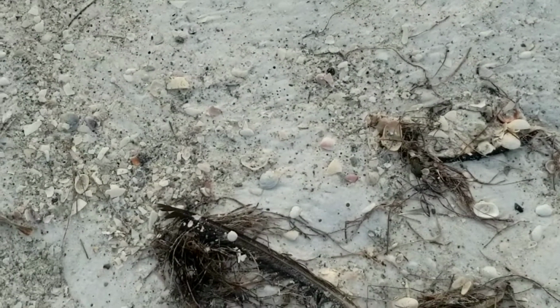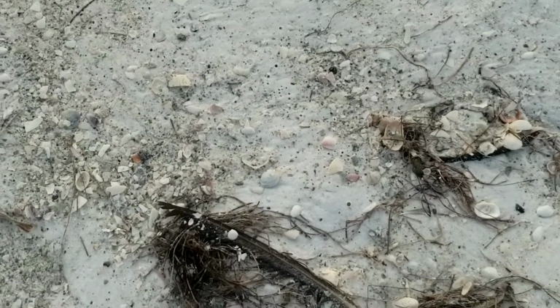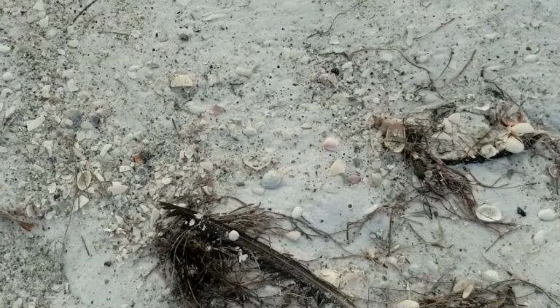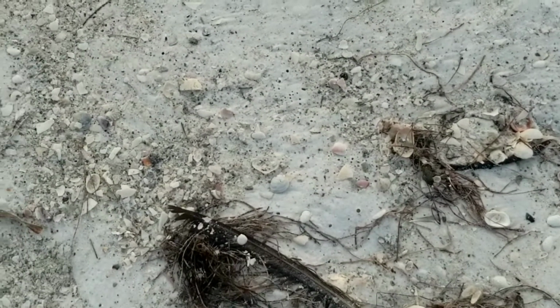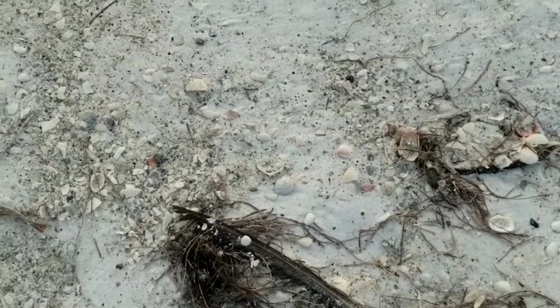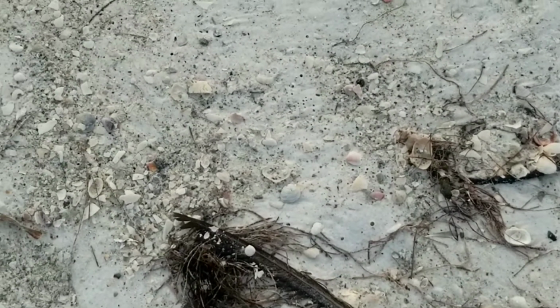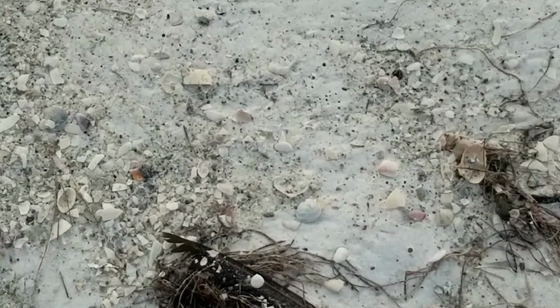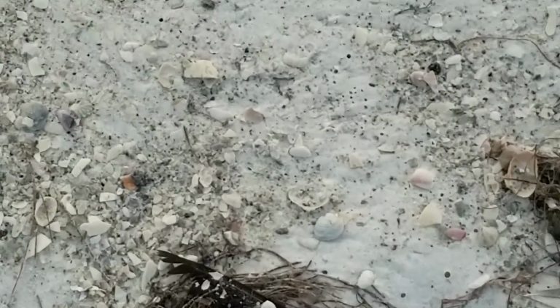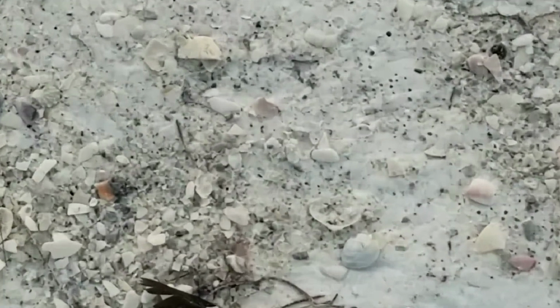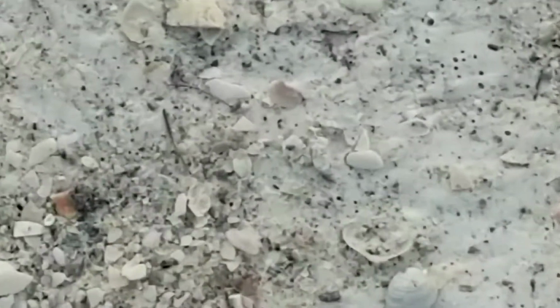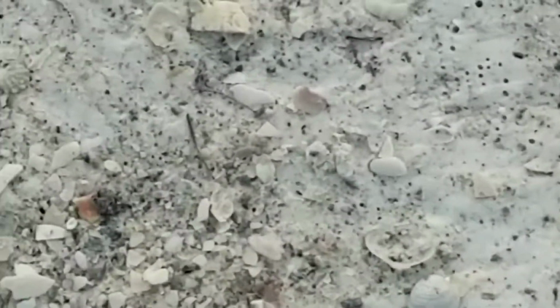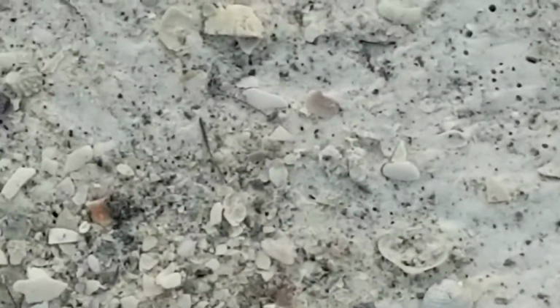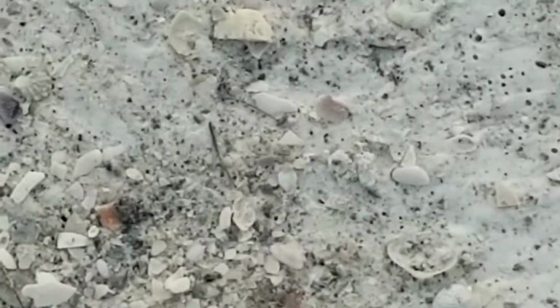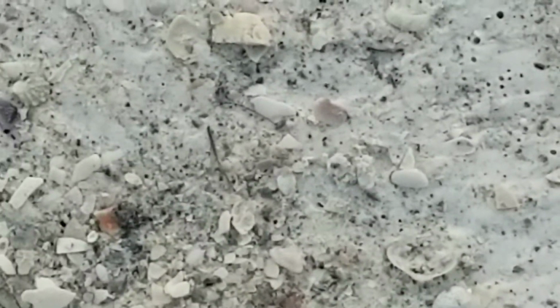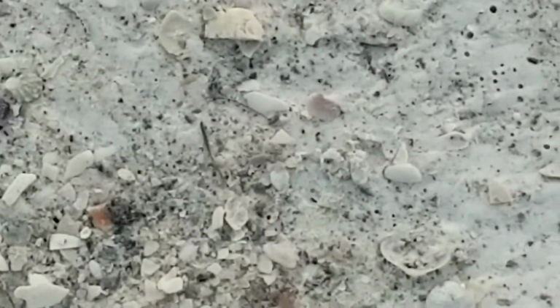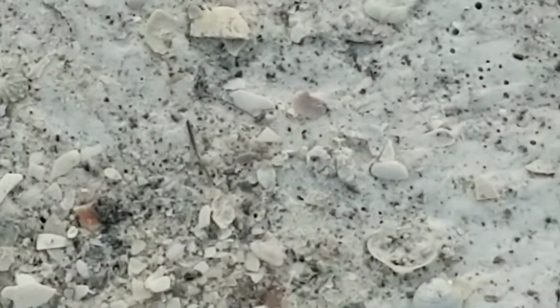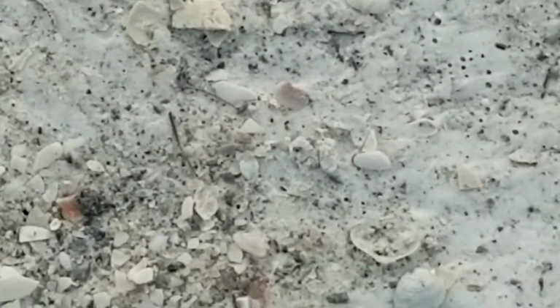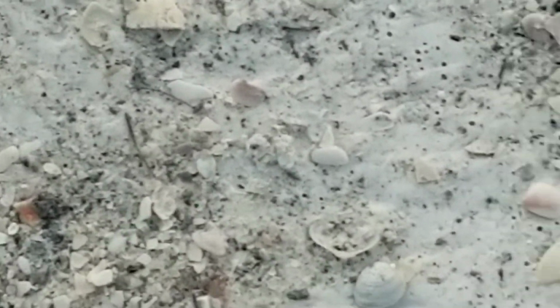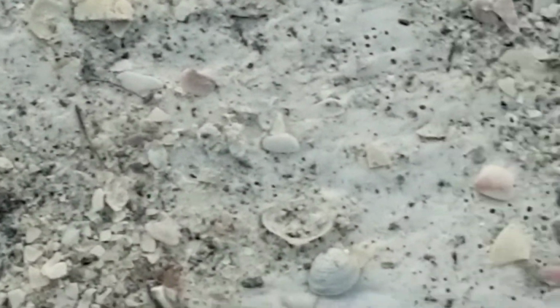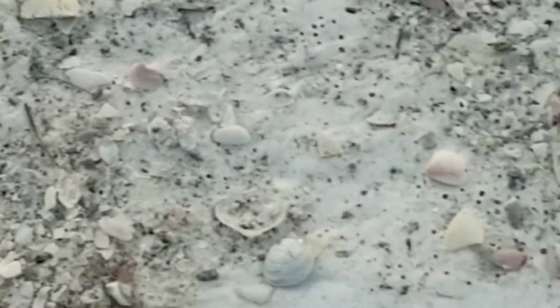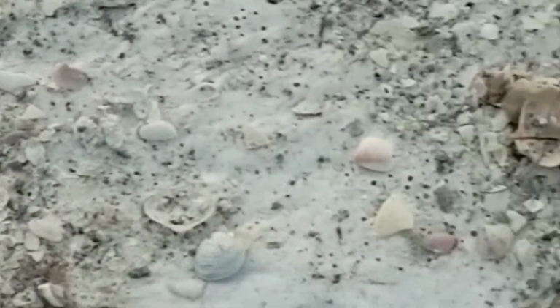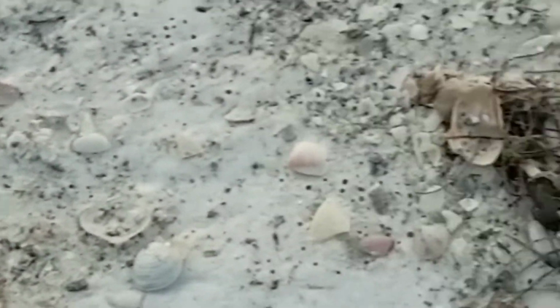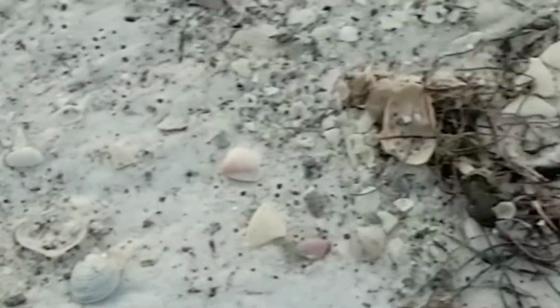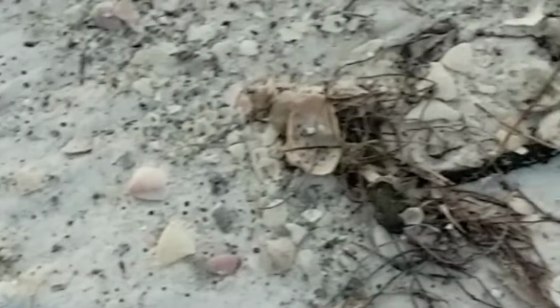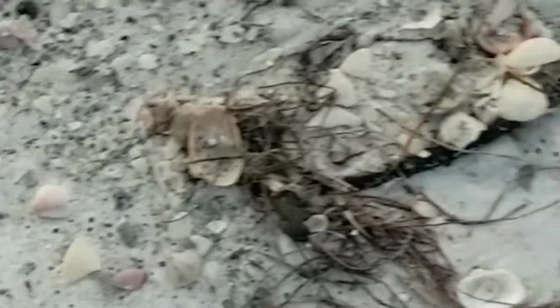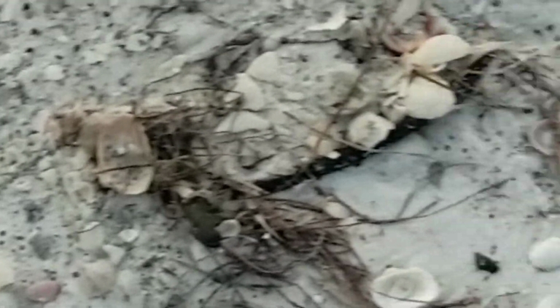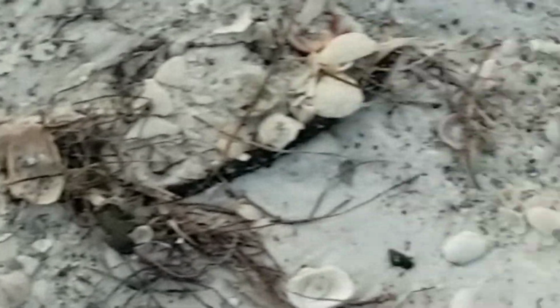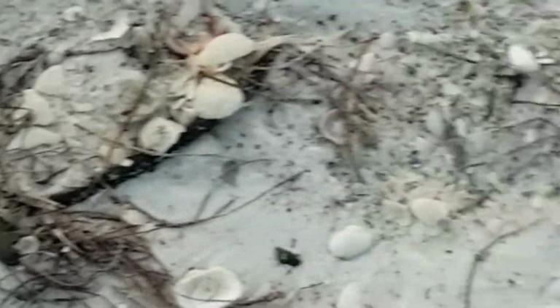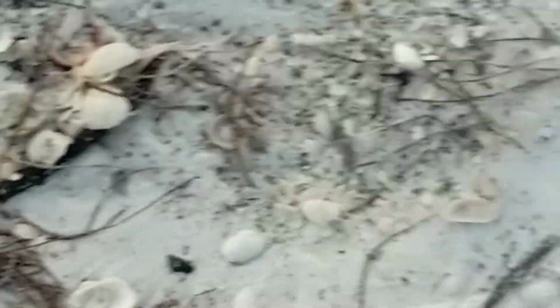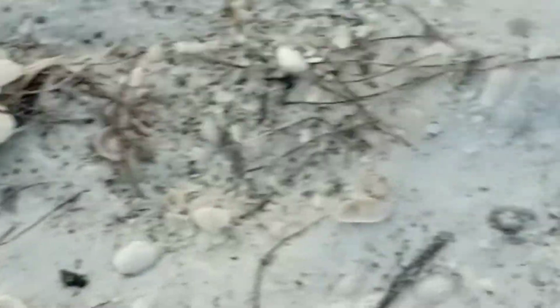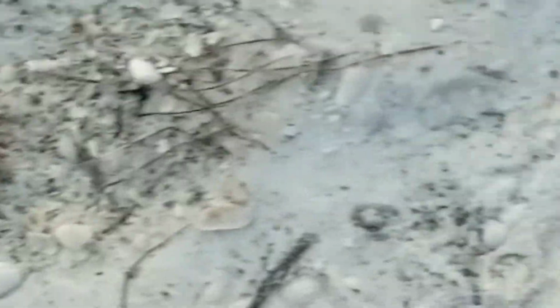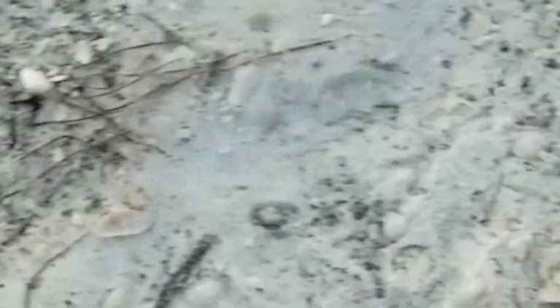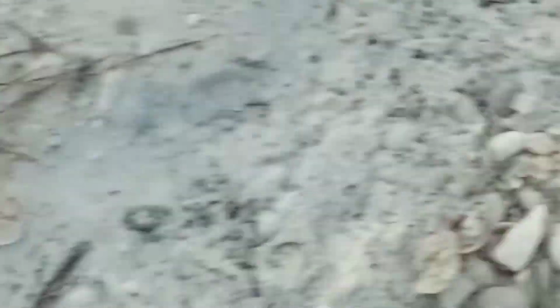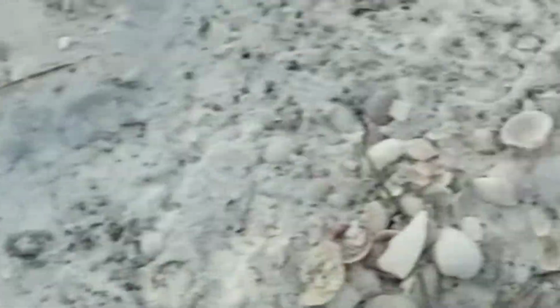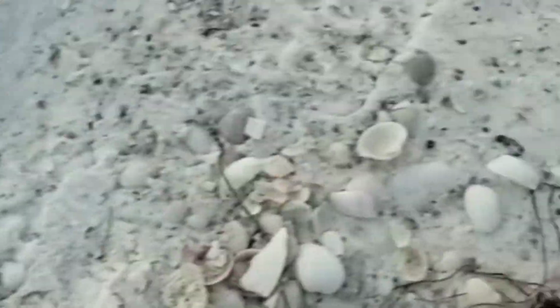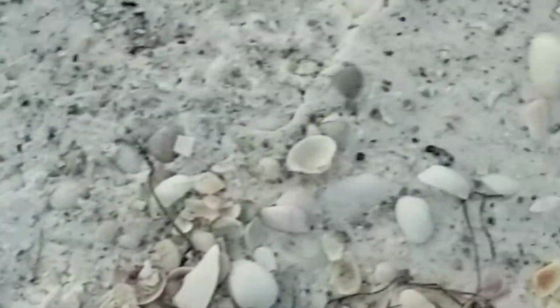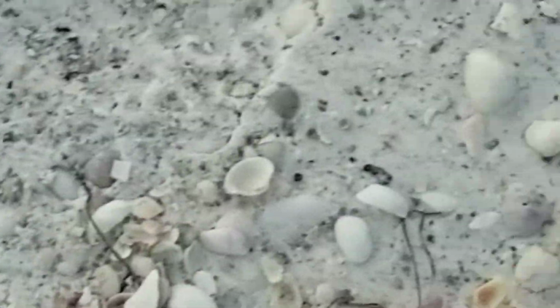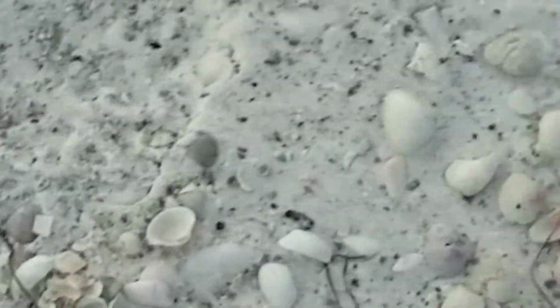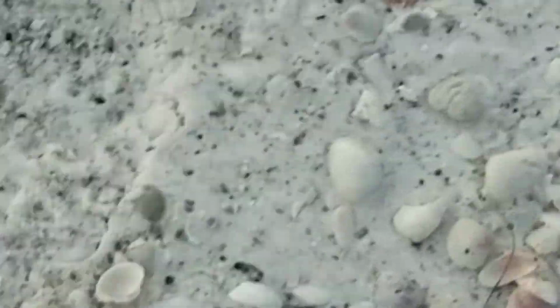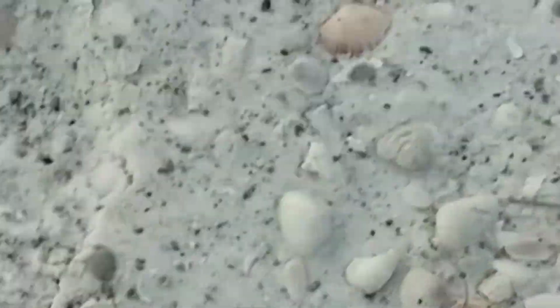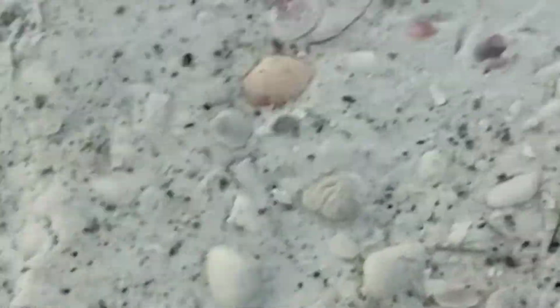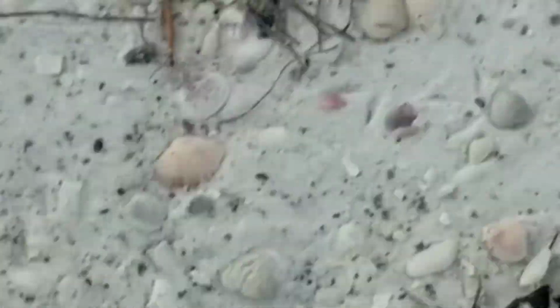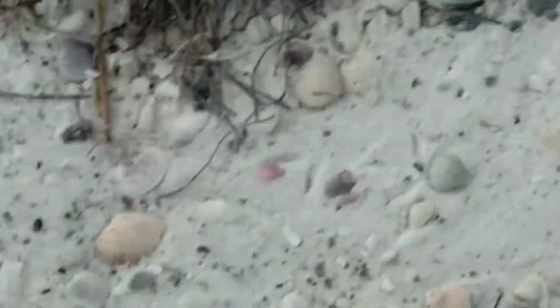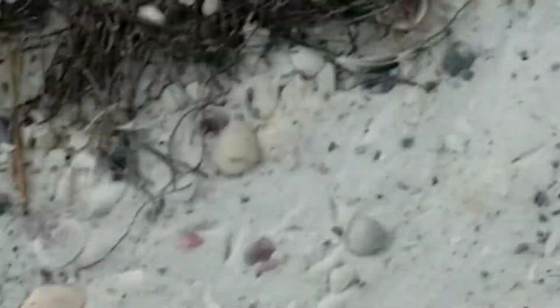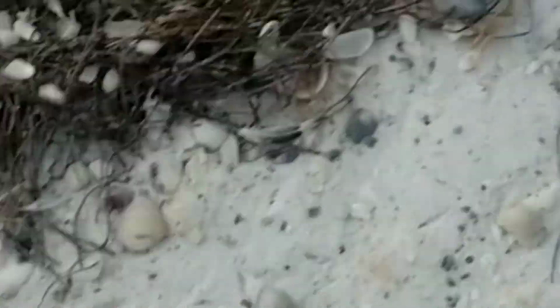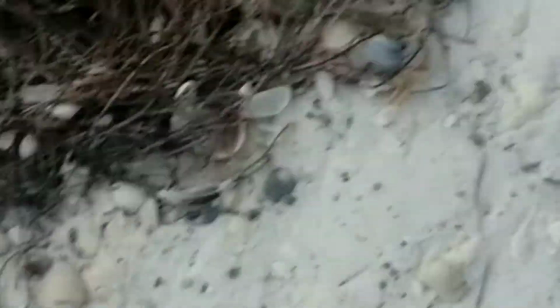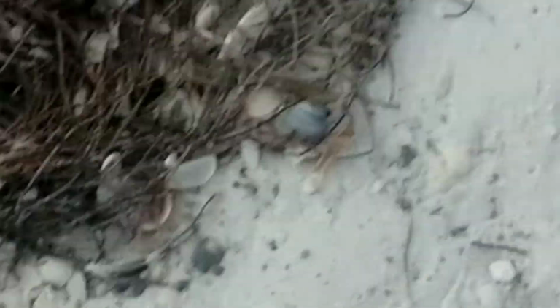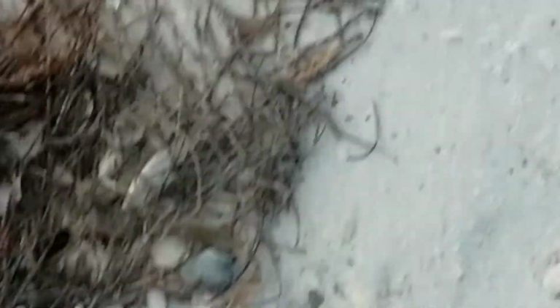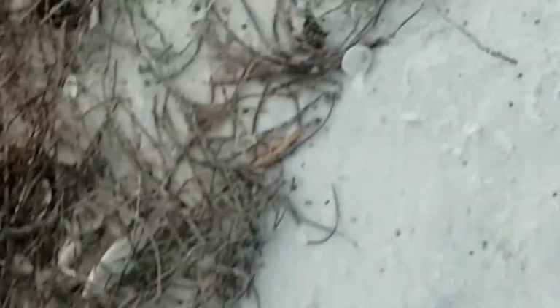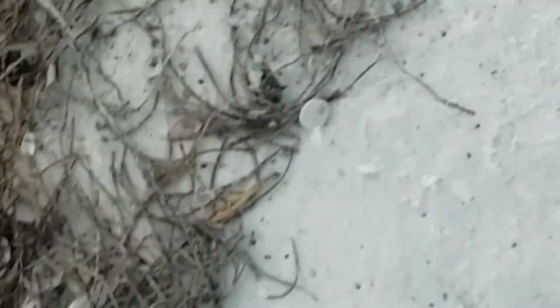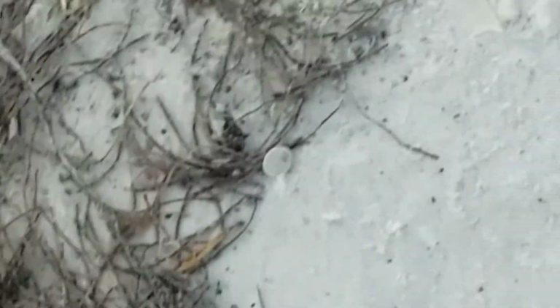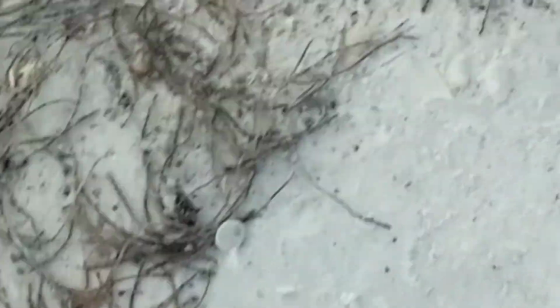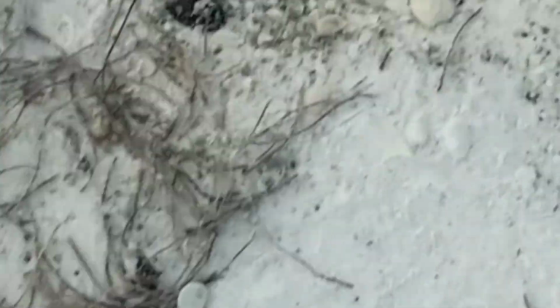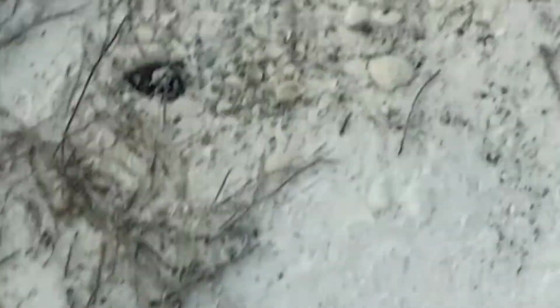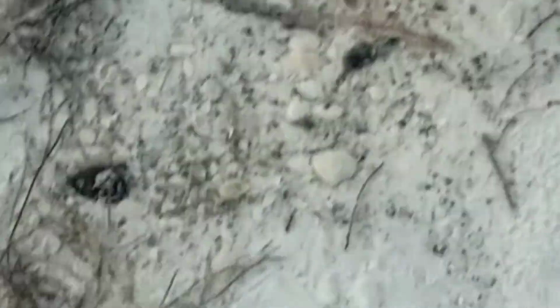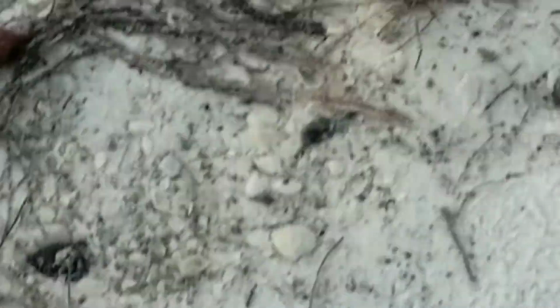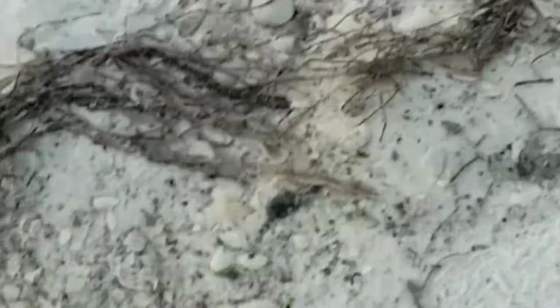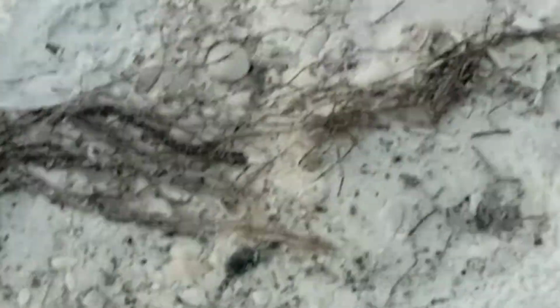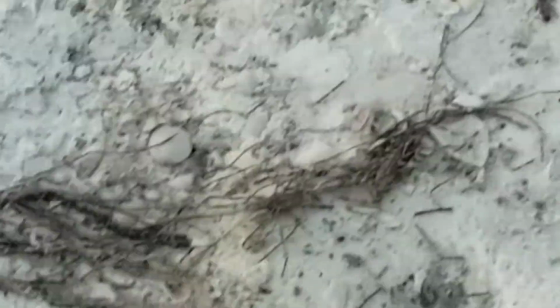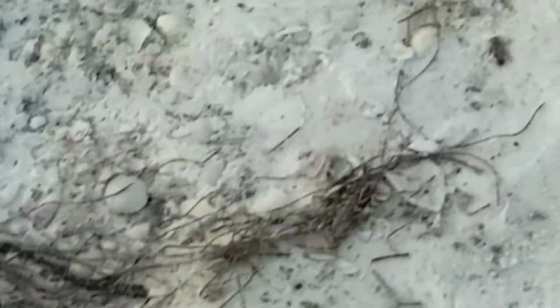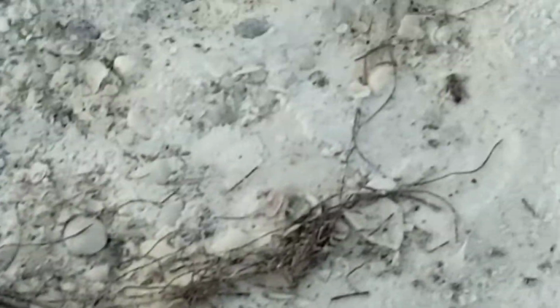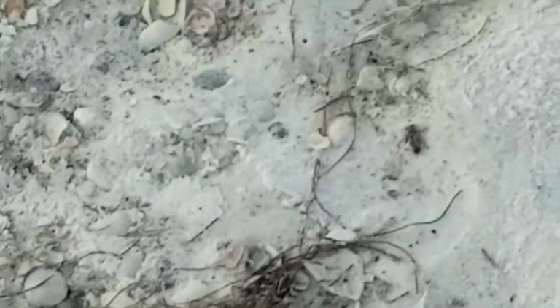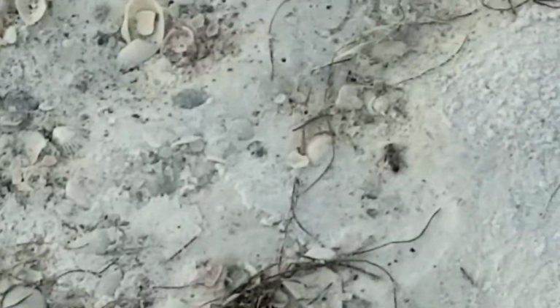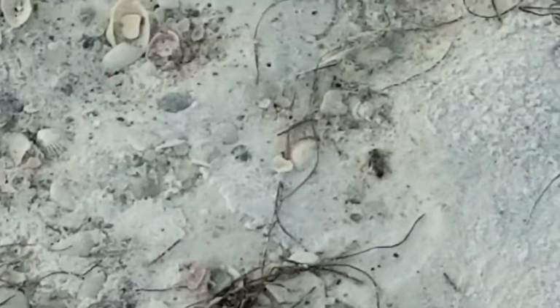Lots of shells here, most of them all broken up and nothing too colorful or large — a lot of little shells.